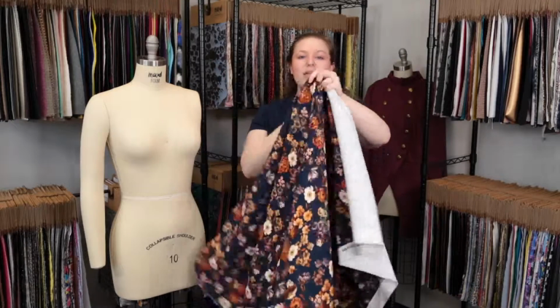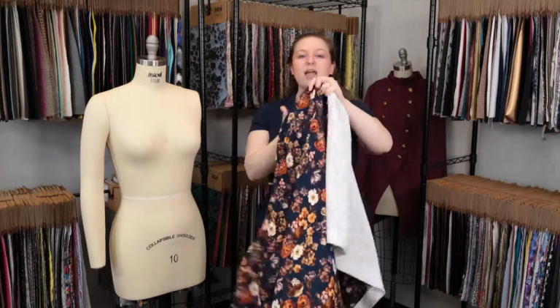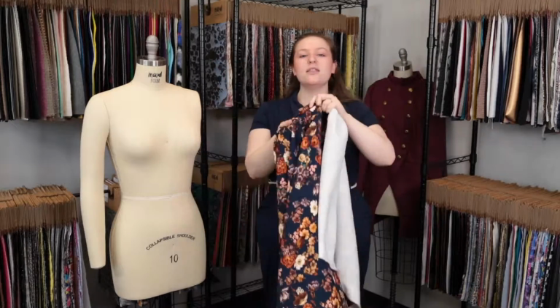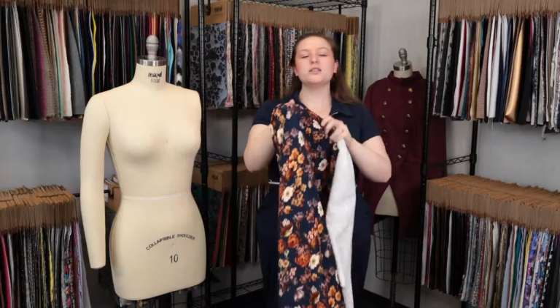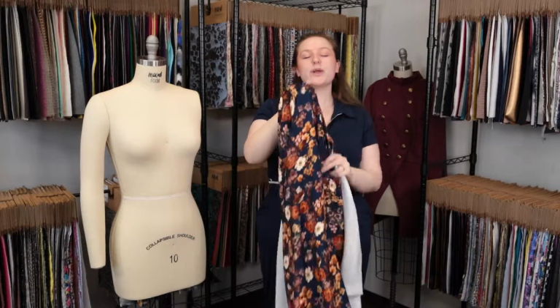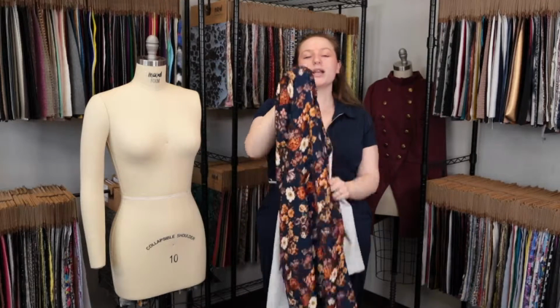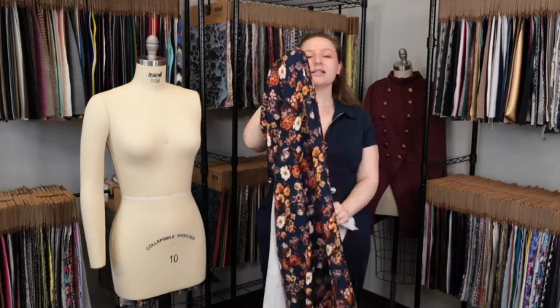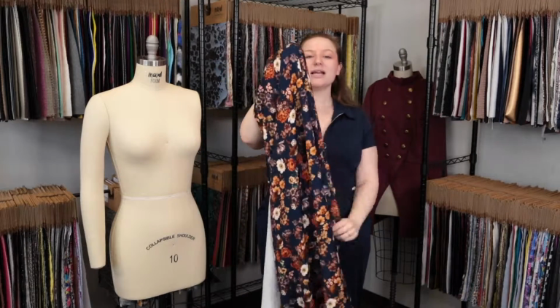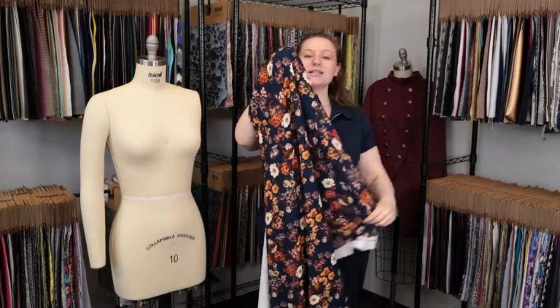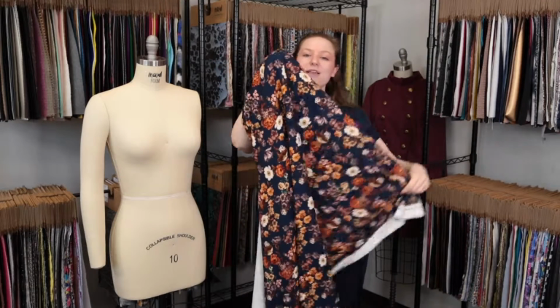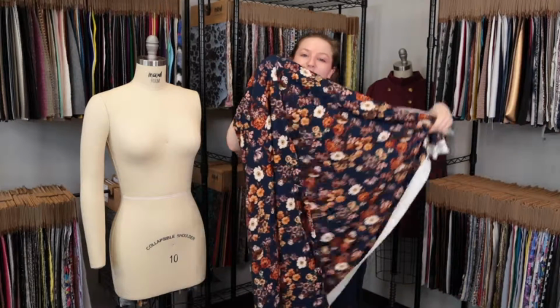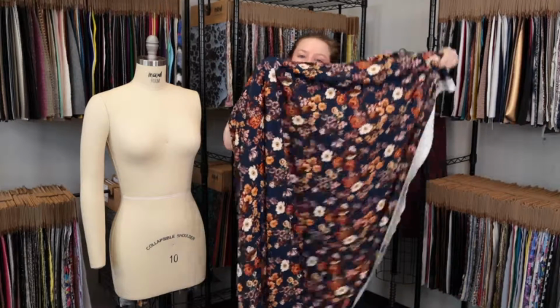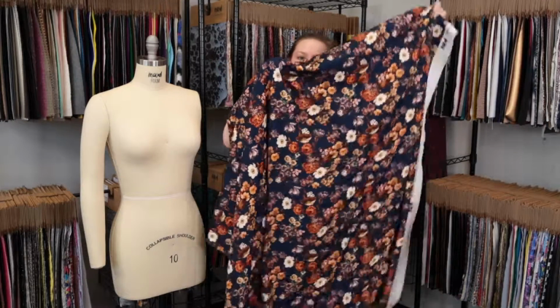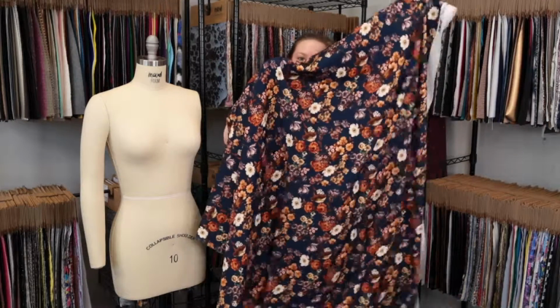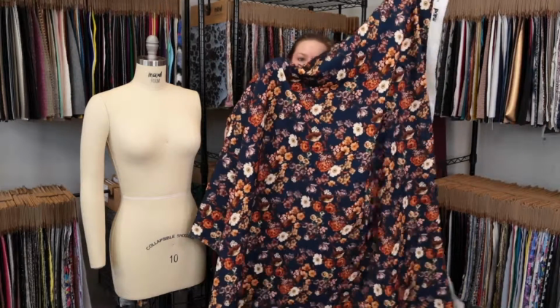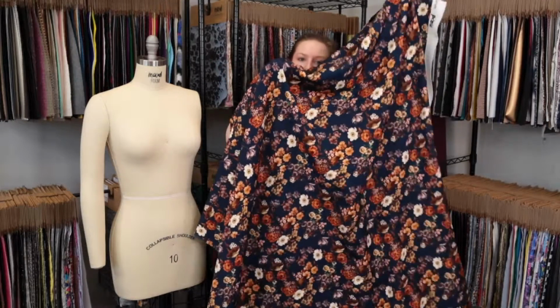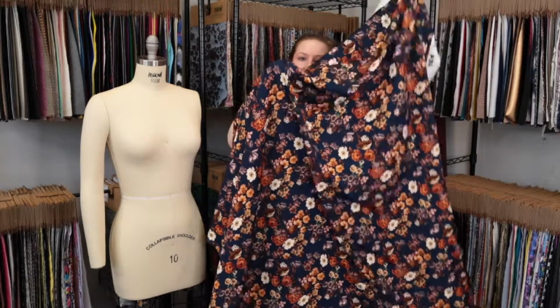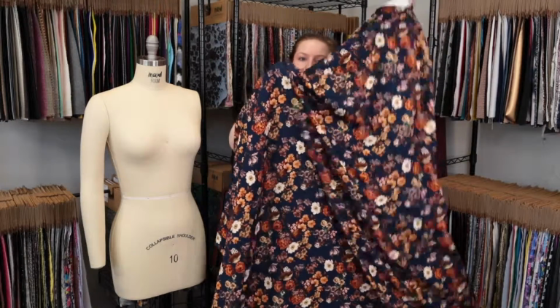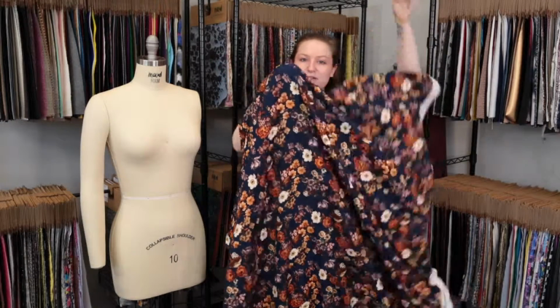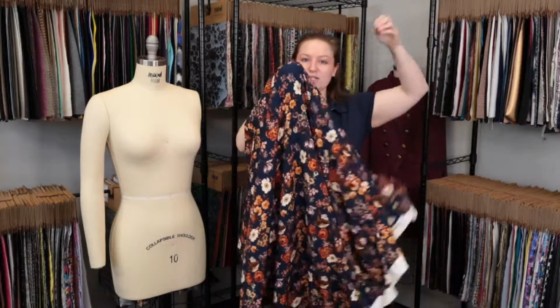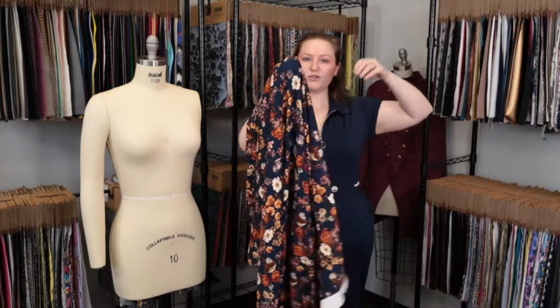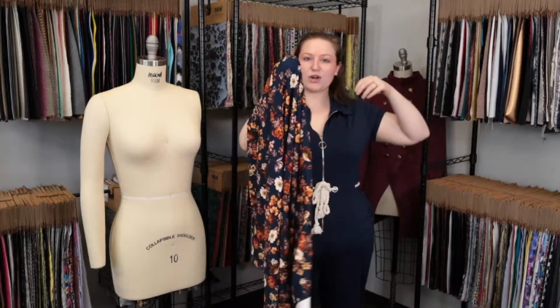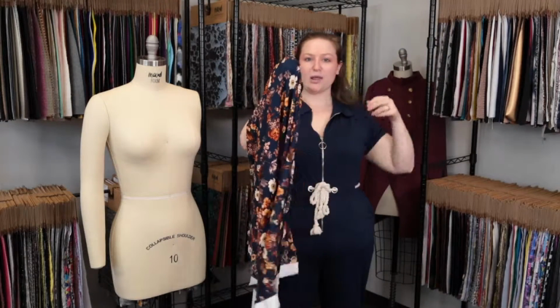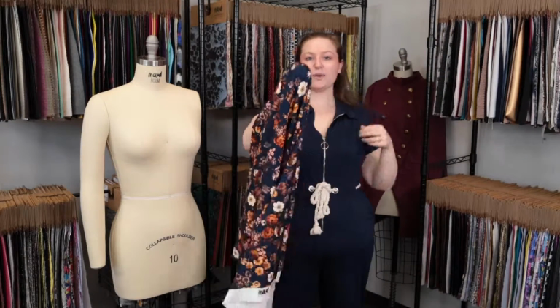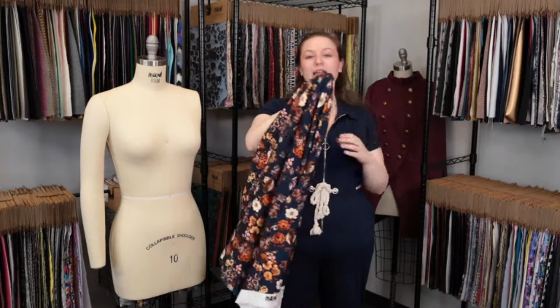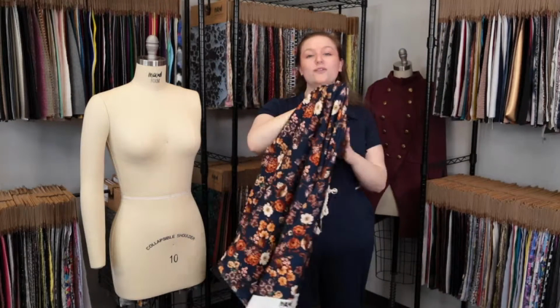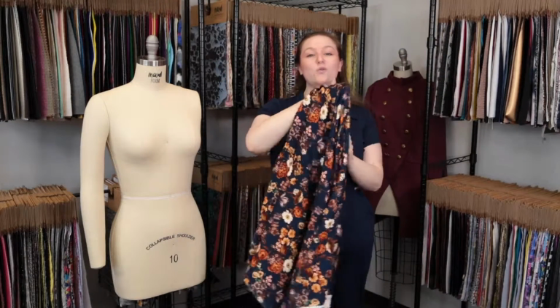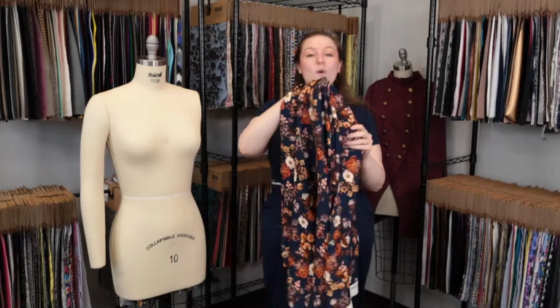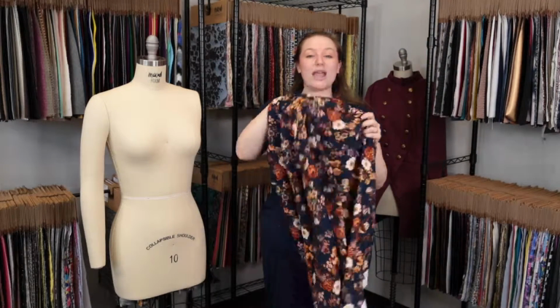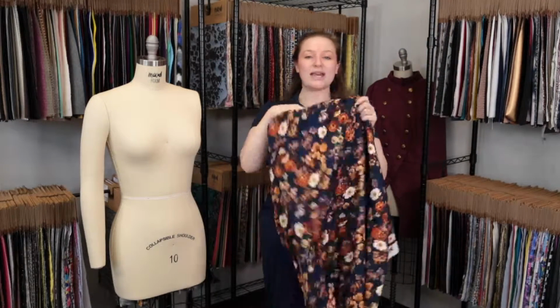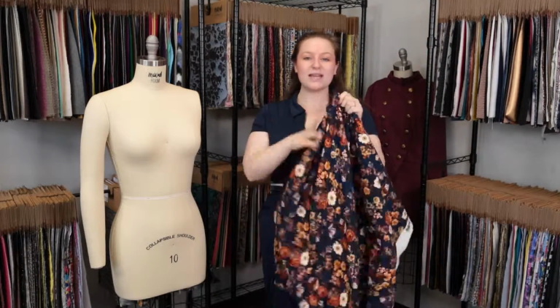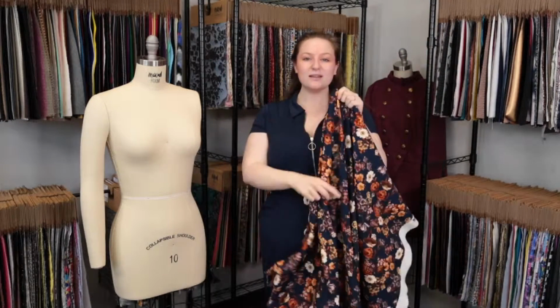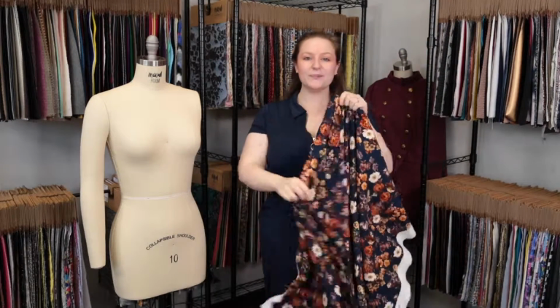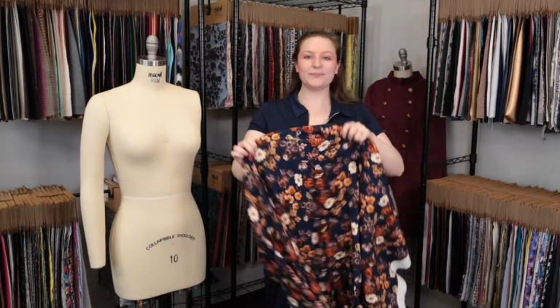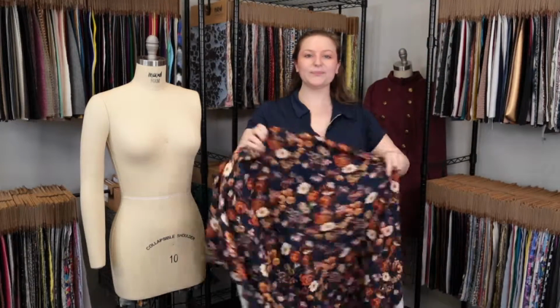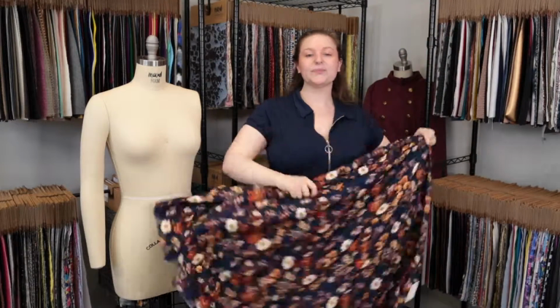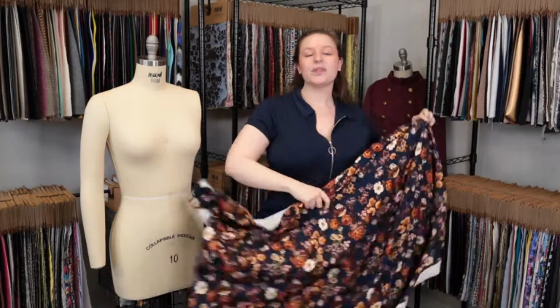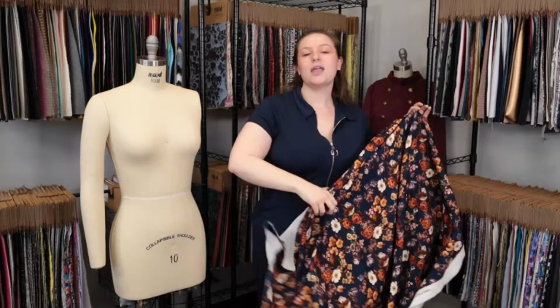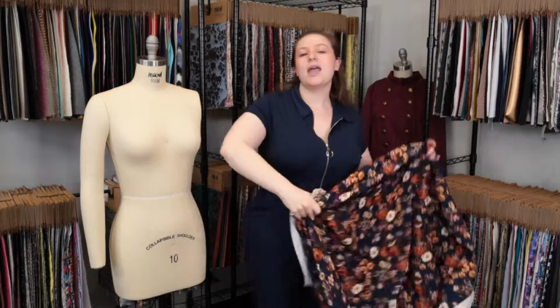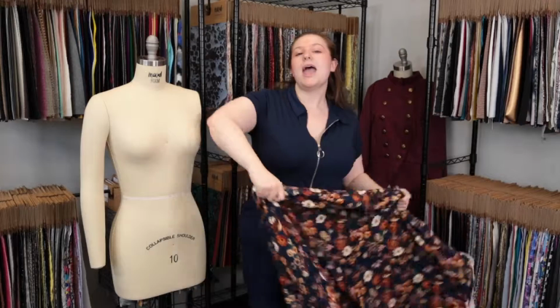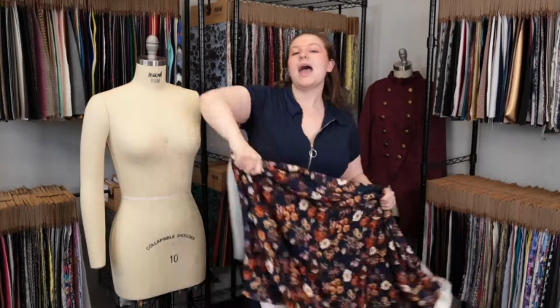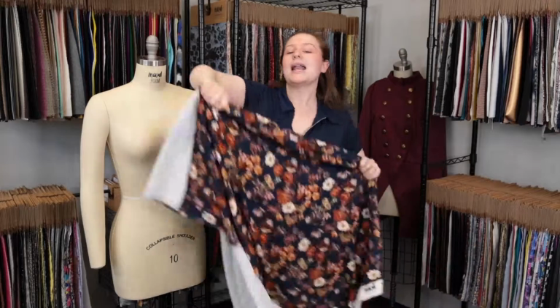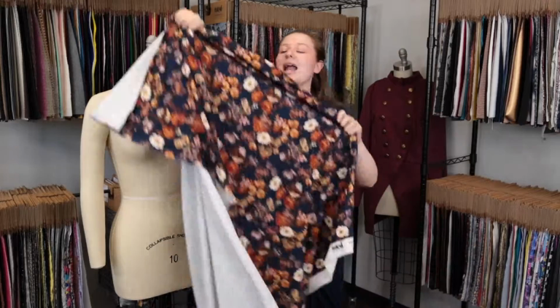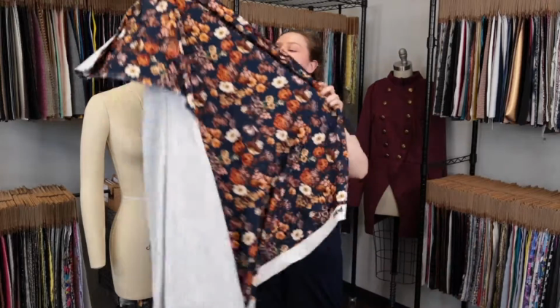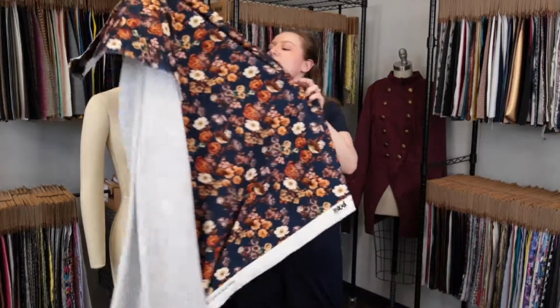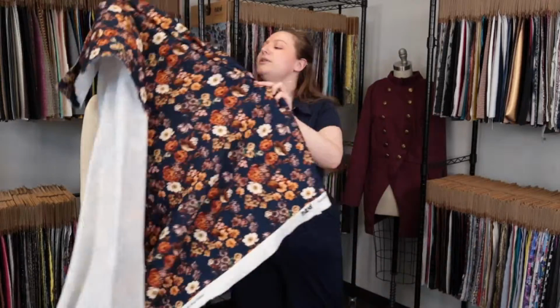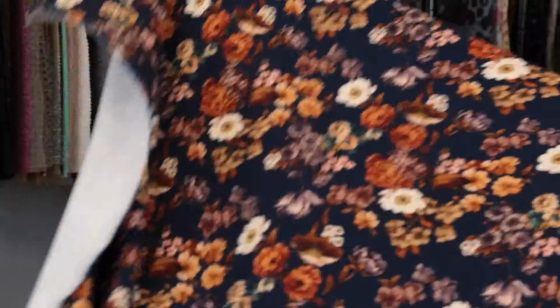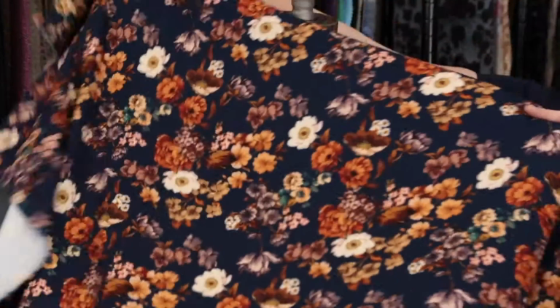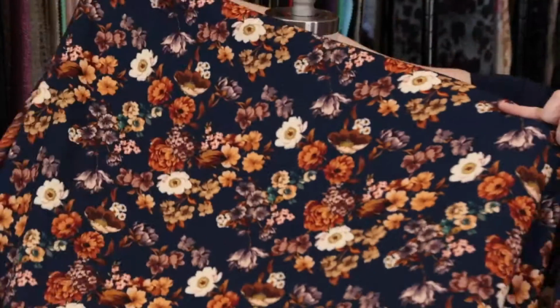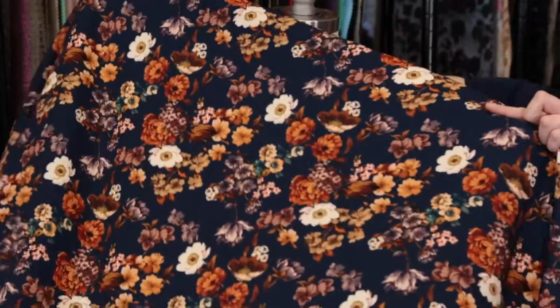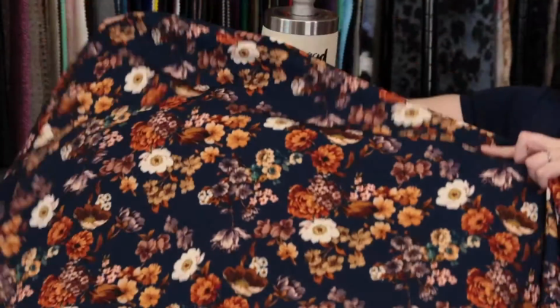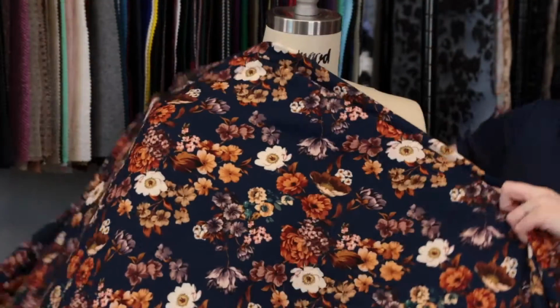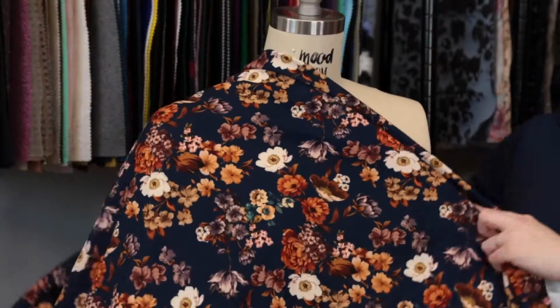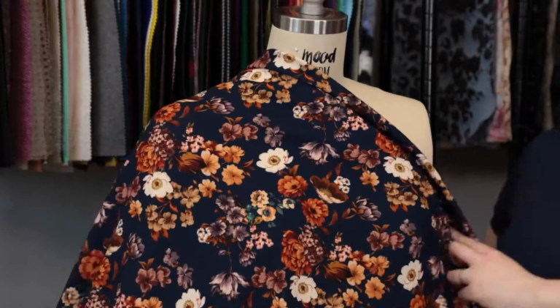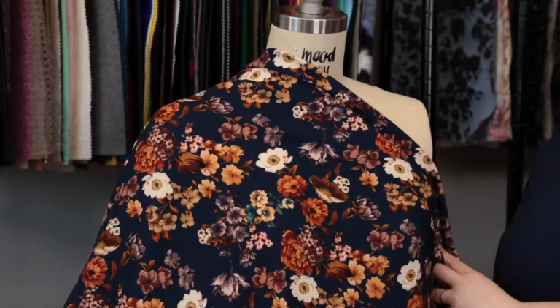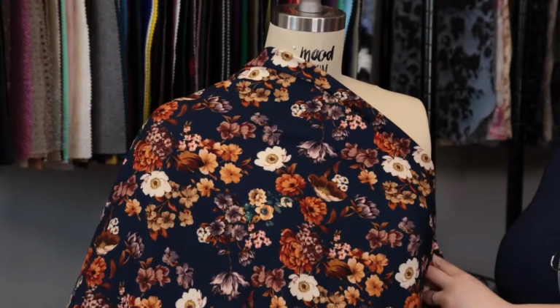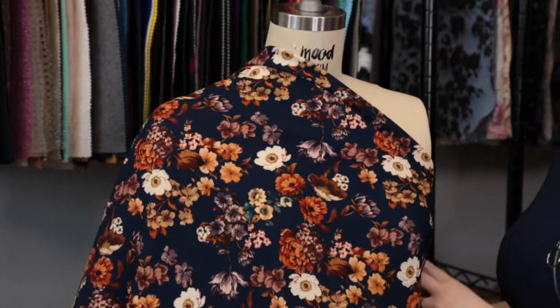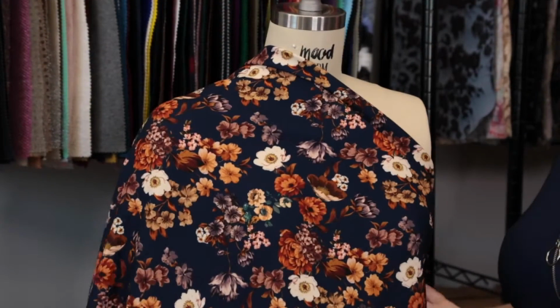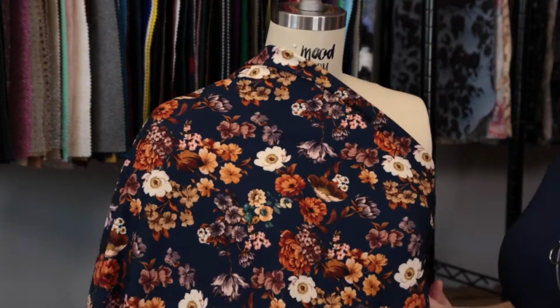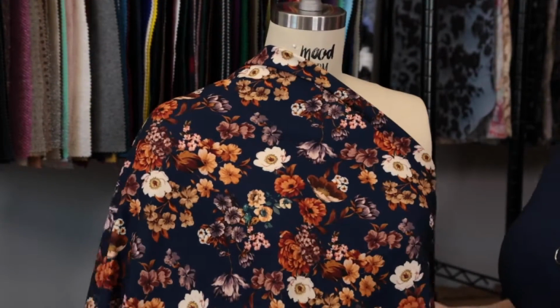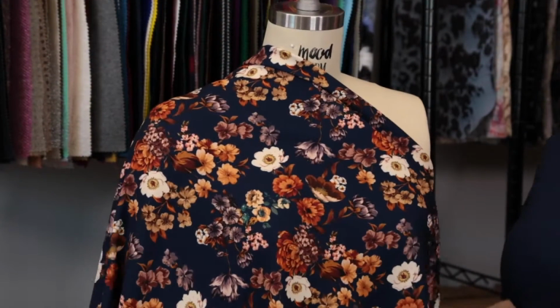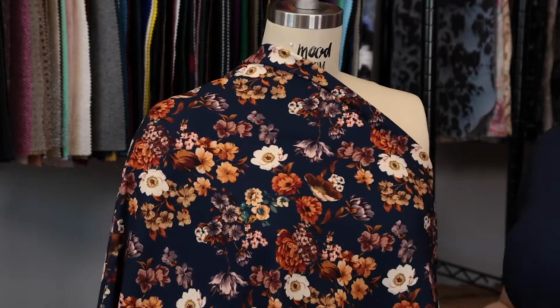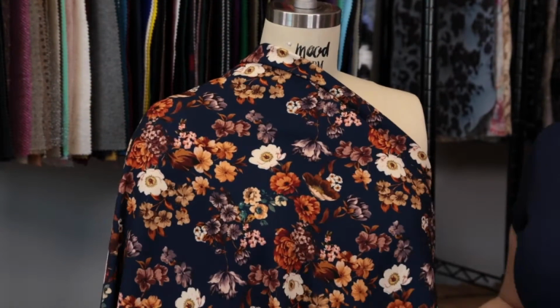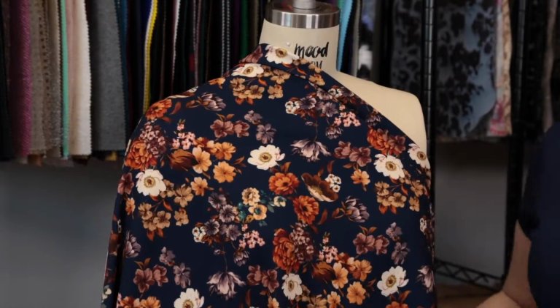This product has a fluid, bouncy drape, kind of weighted, and I absolutely love the colors of this fabric.